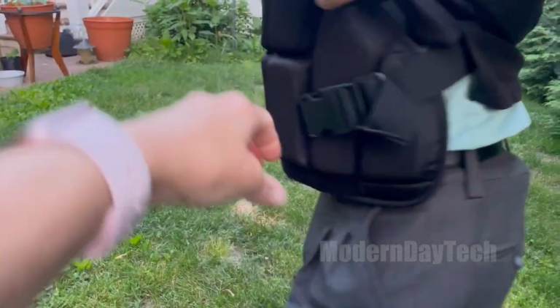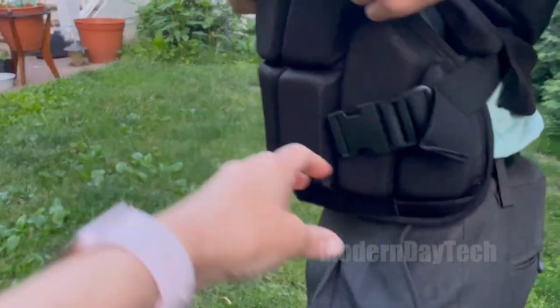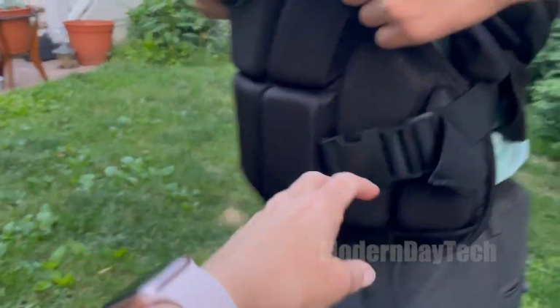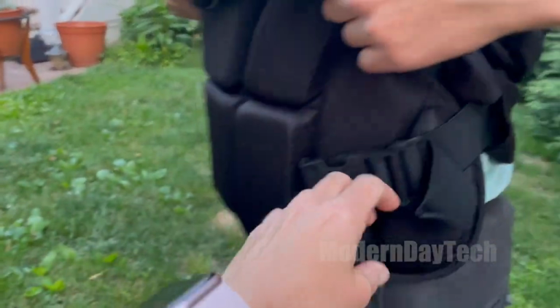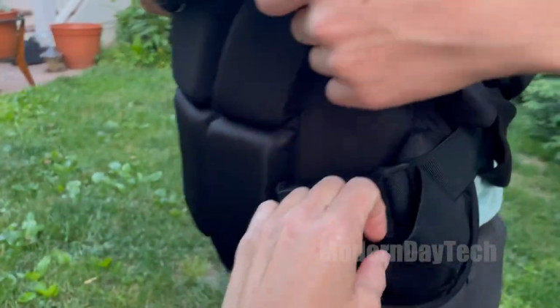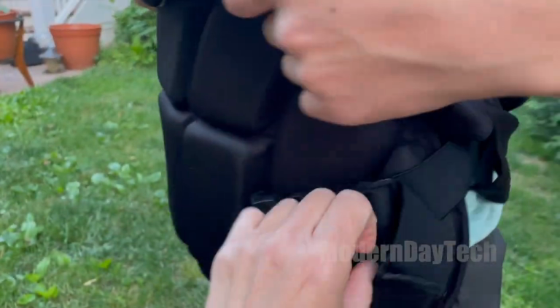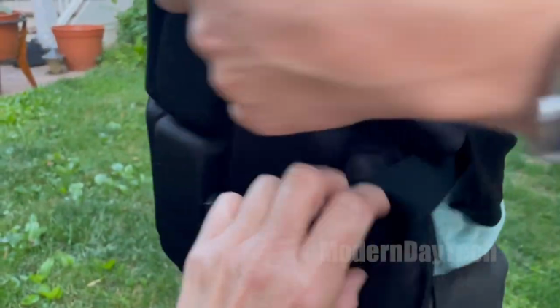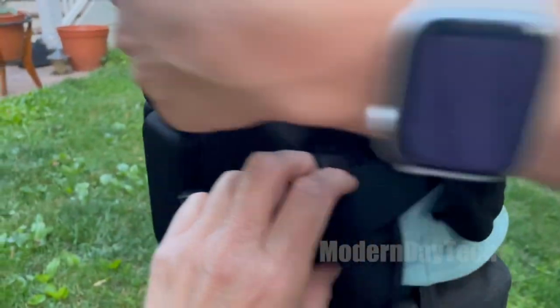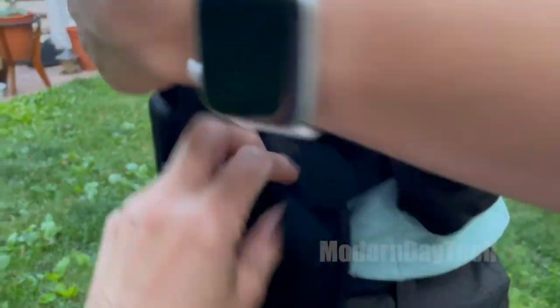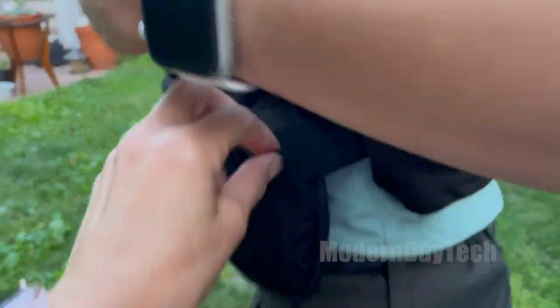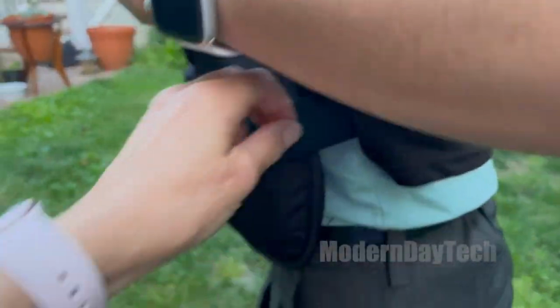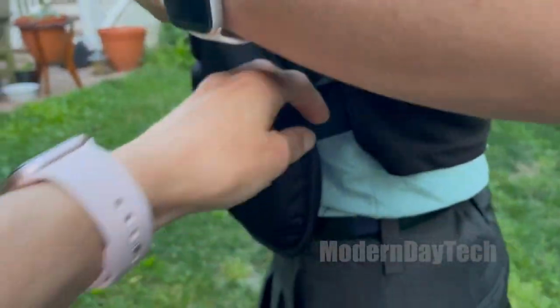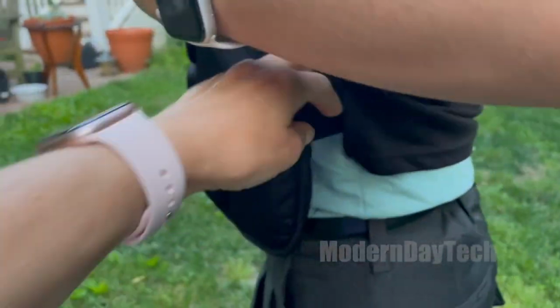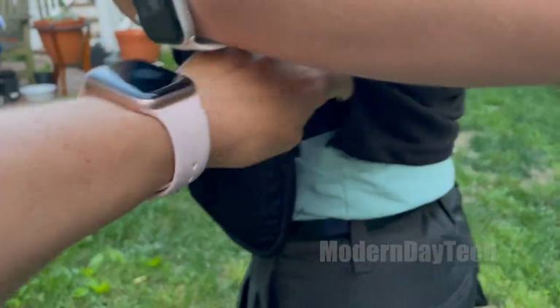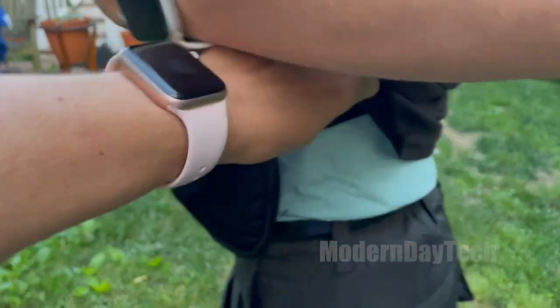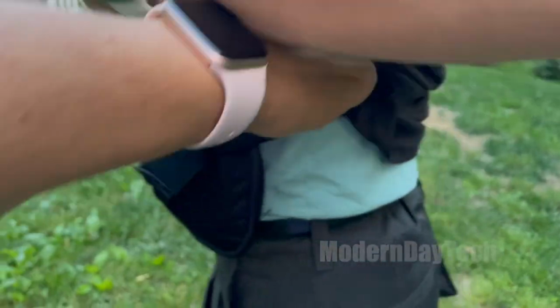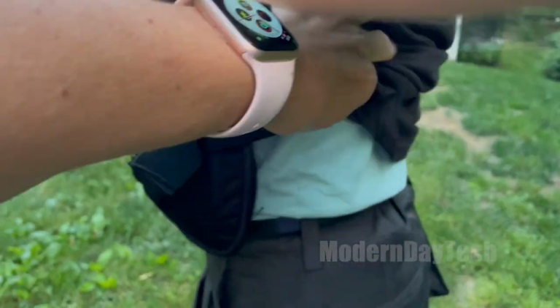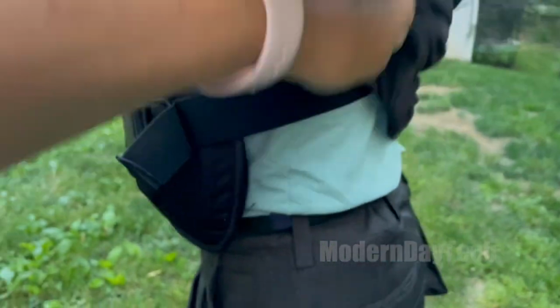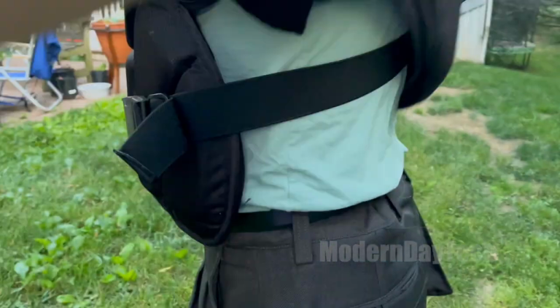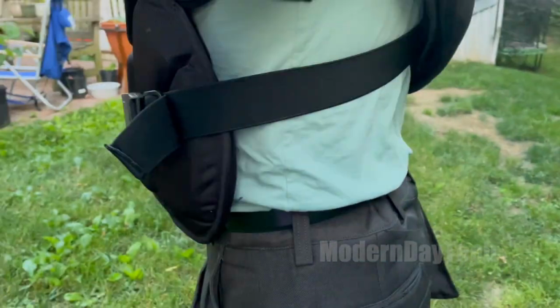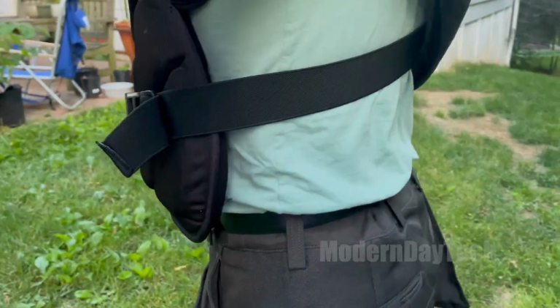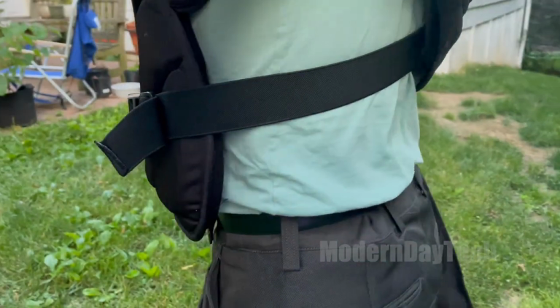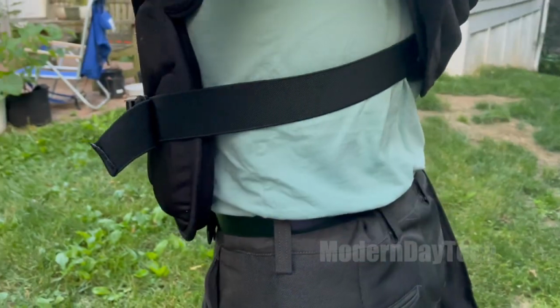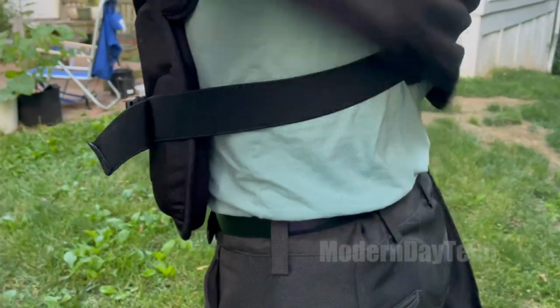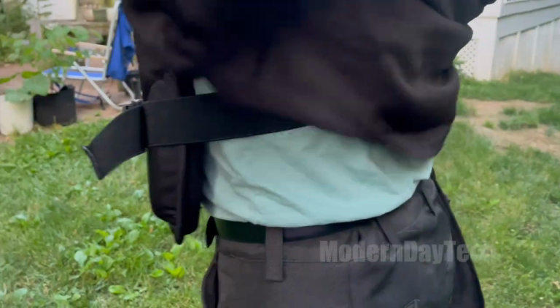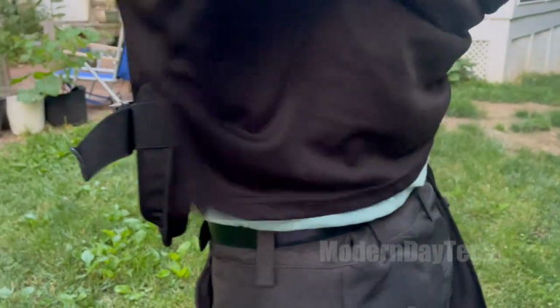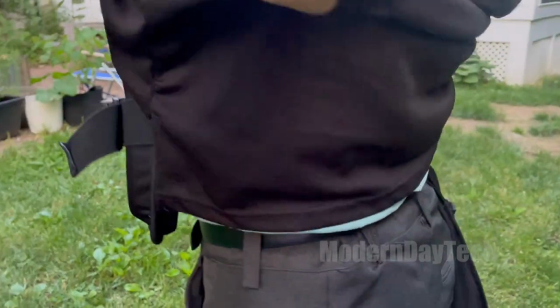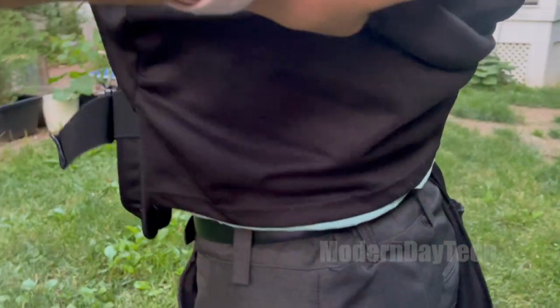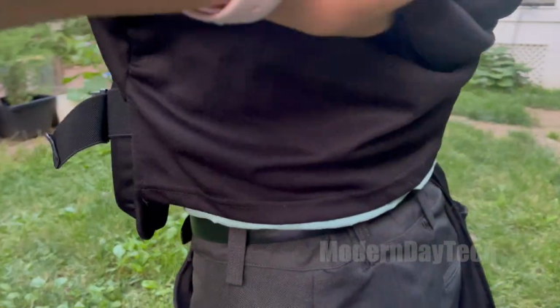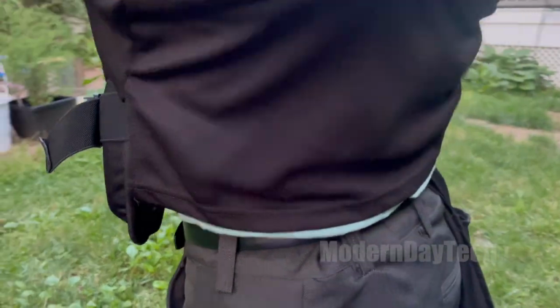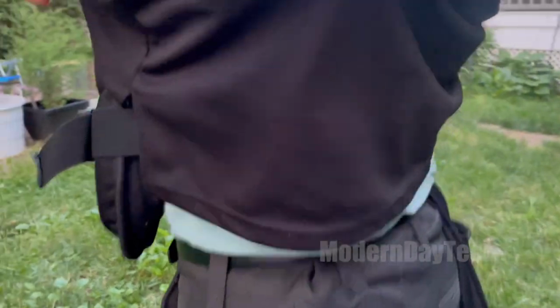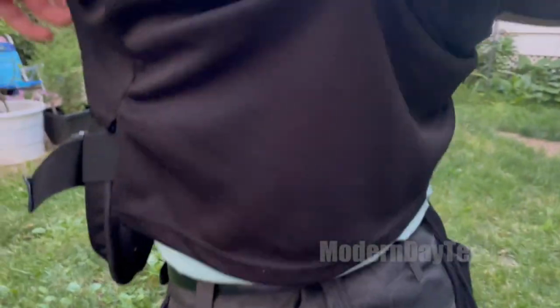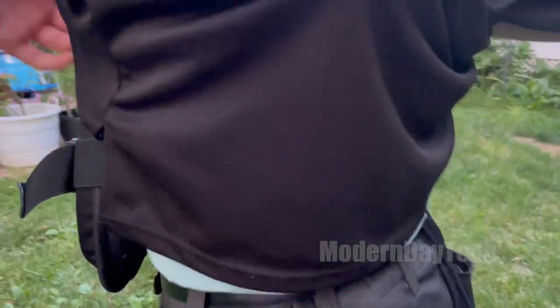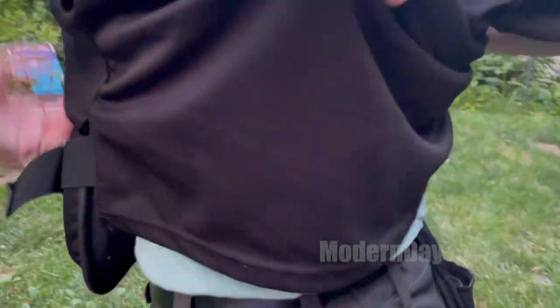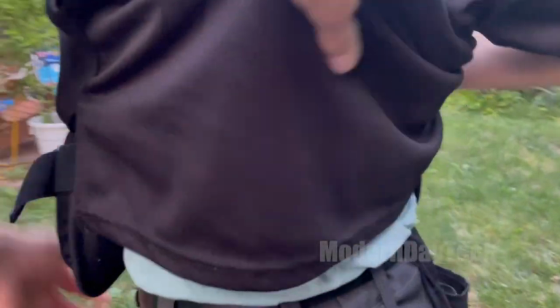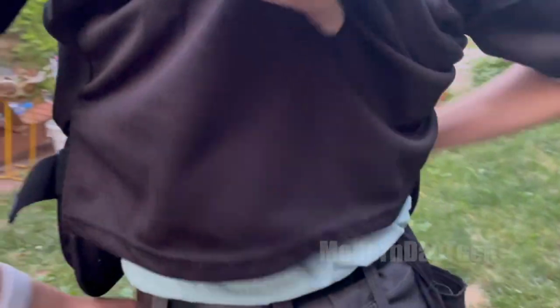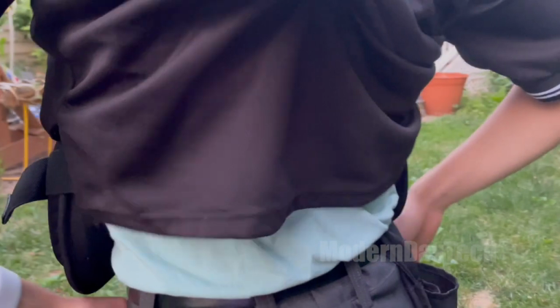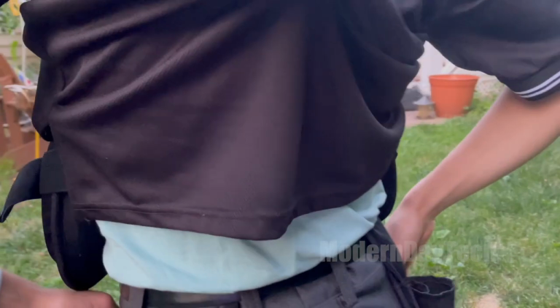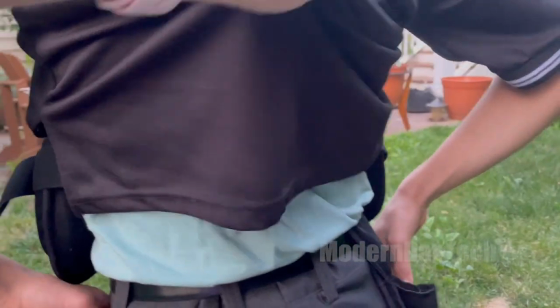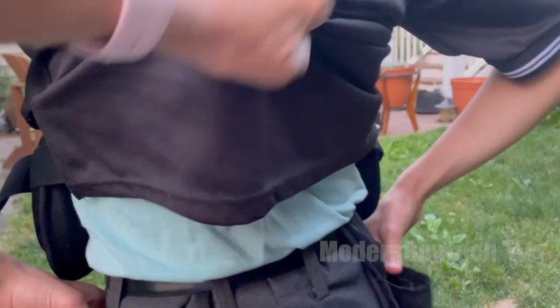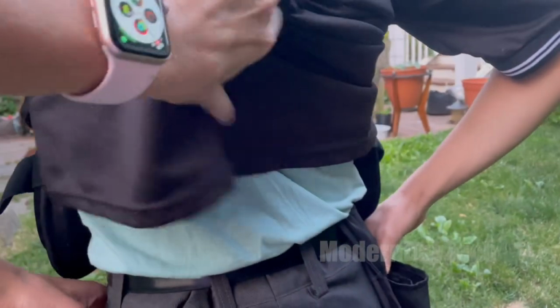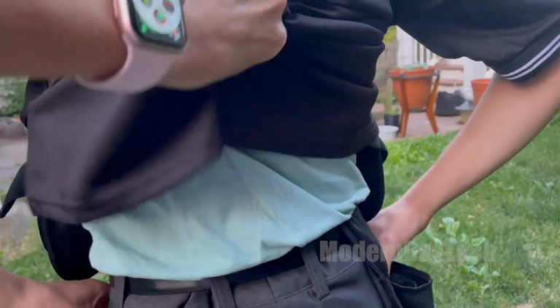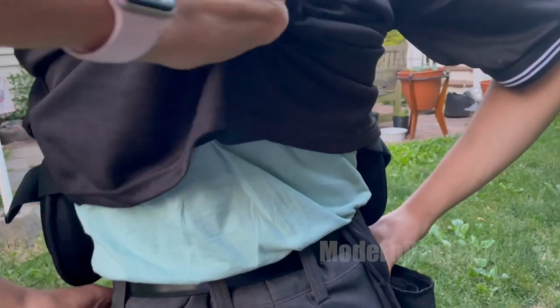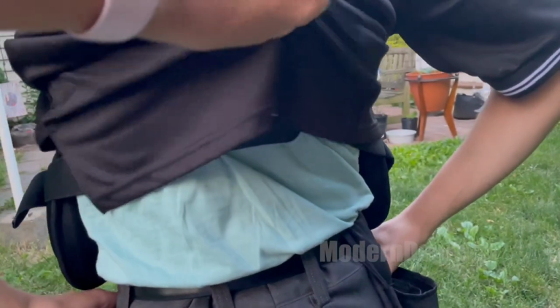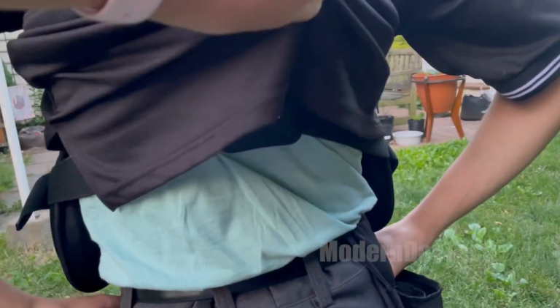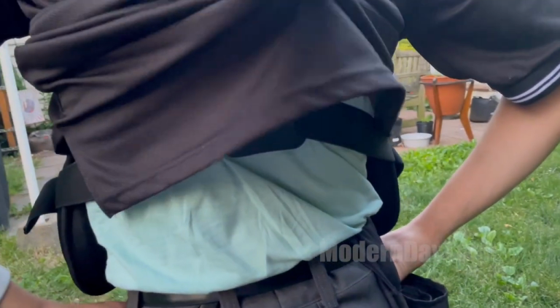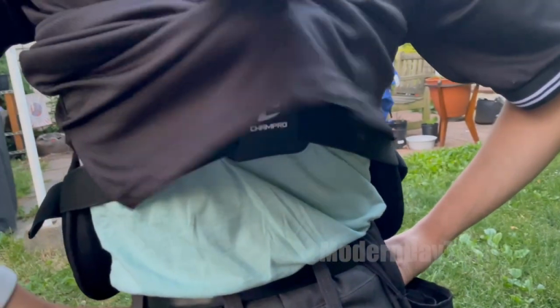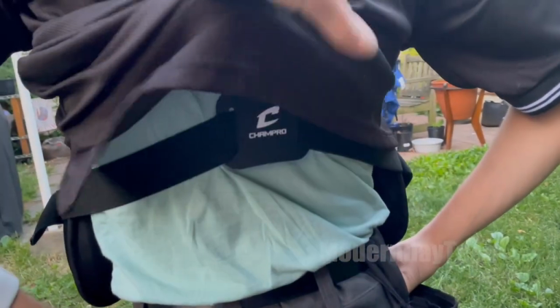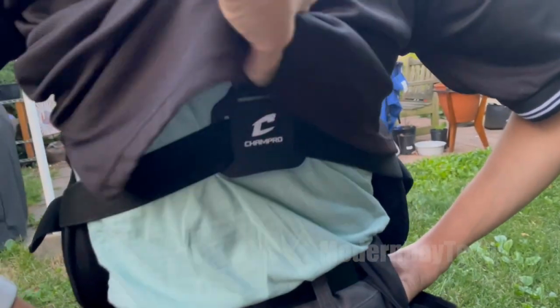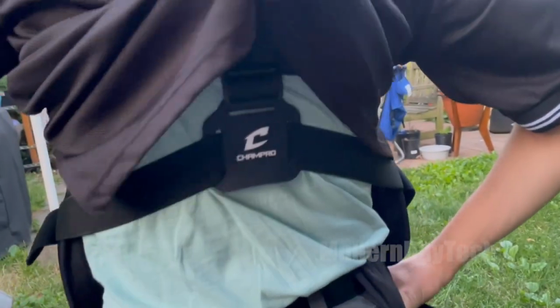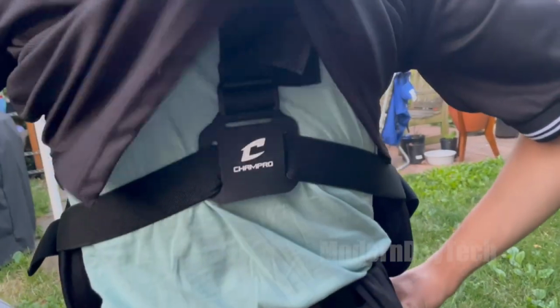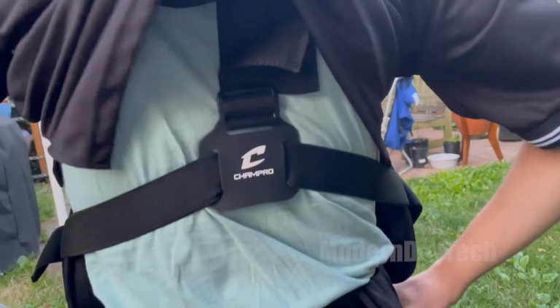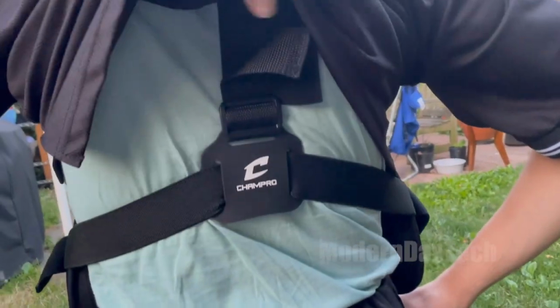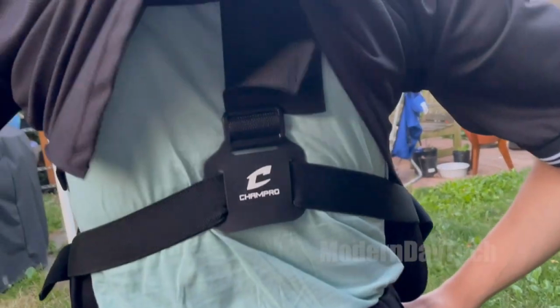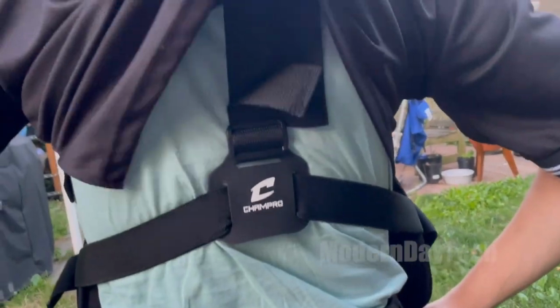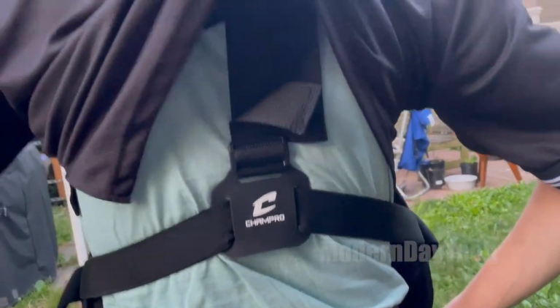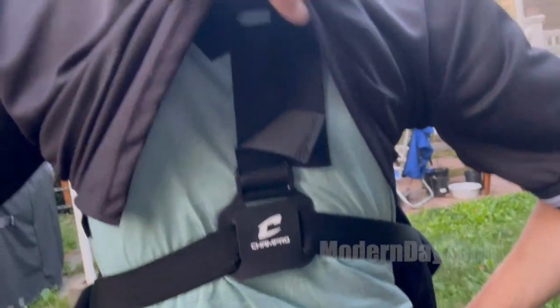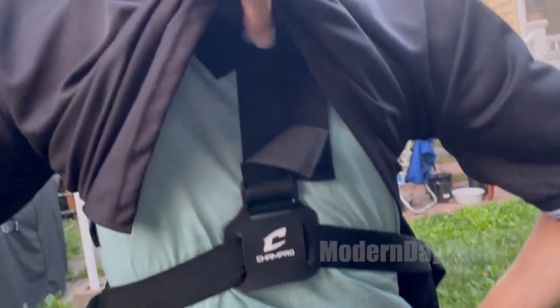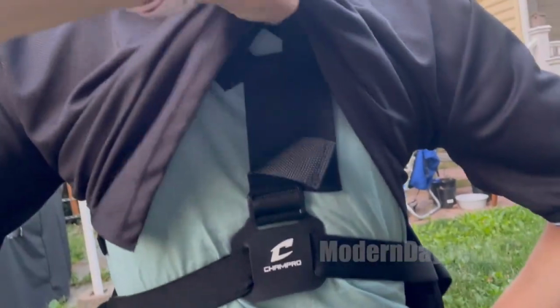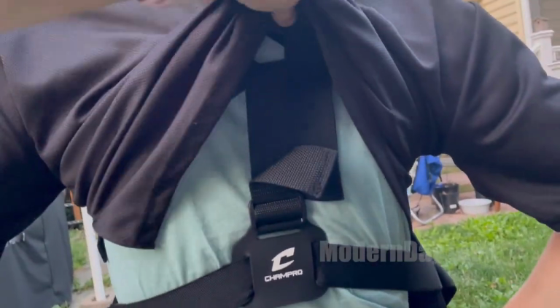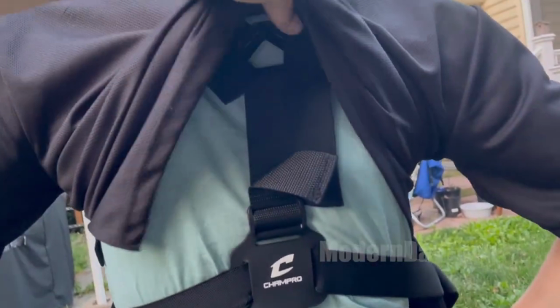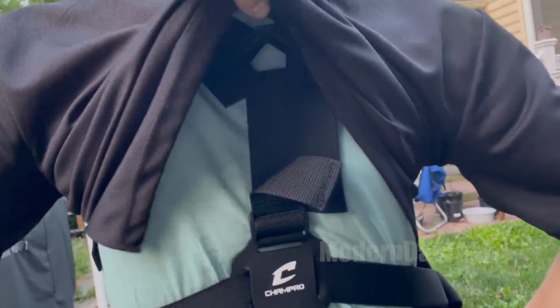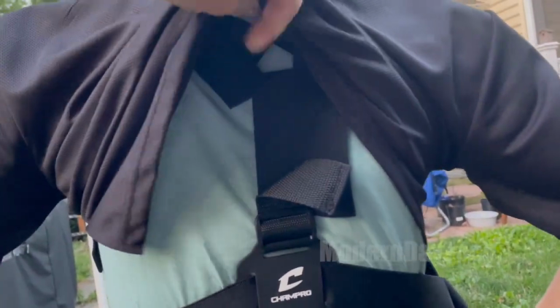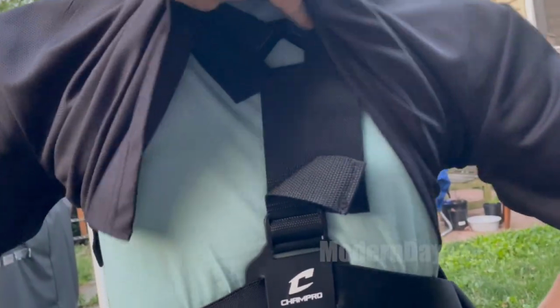So as you can see, it fits really well against his body and it gets covered up easily by his shirt and pants.